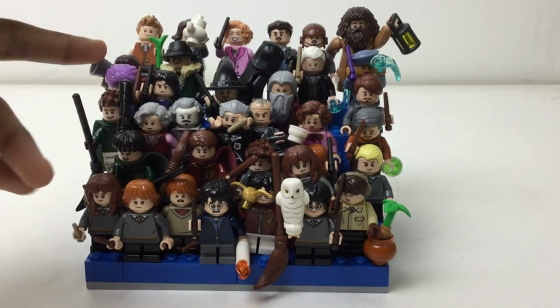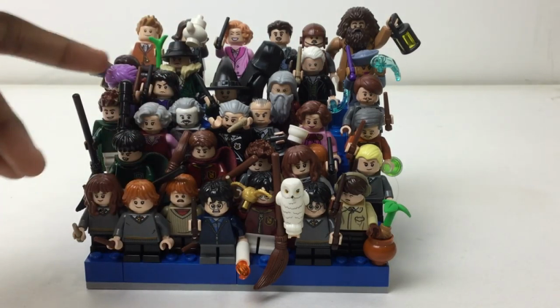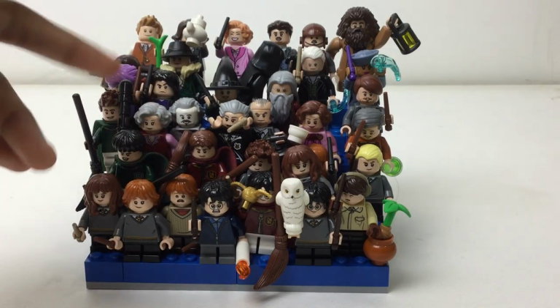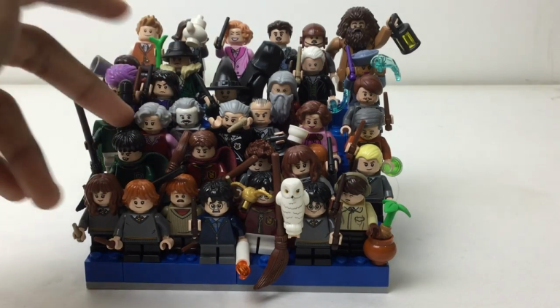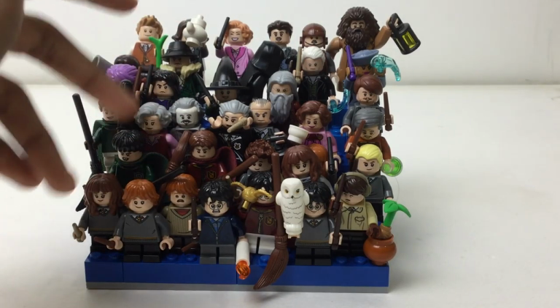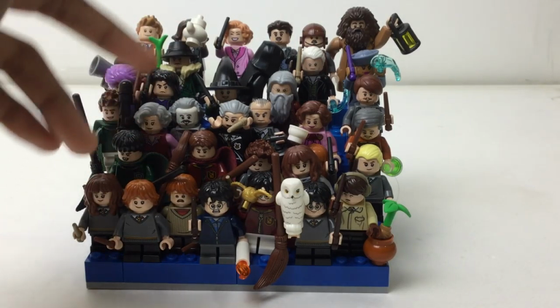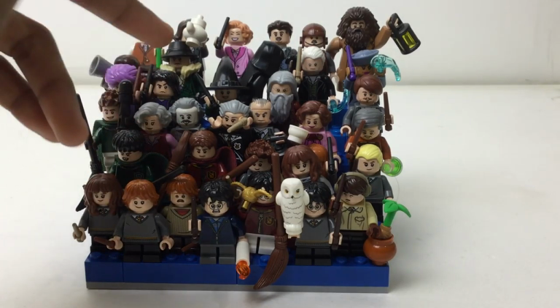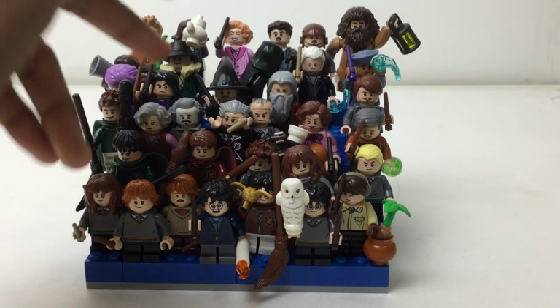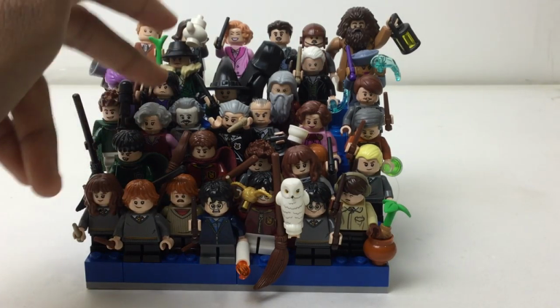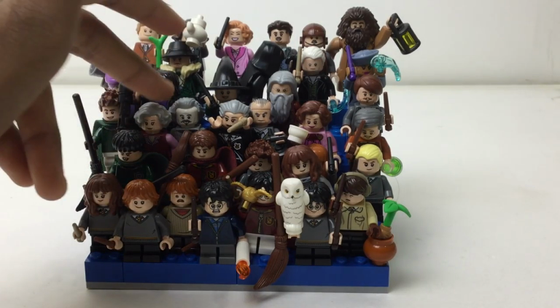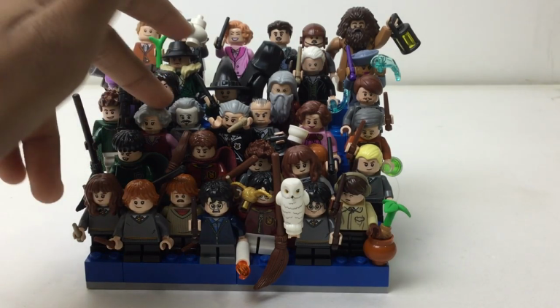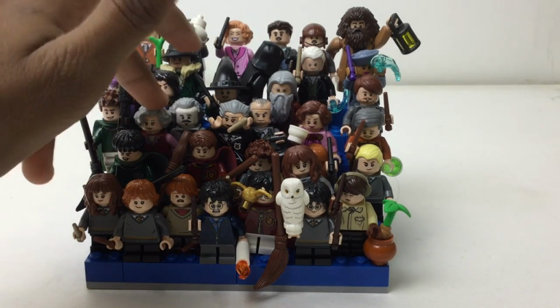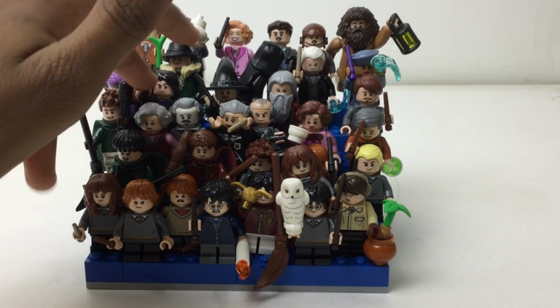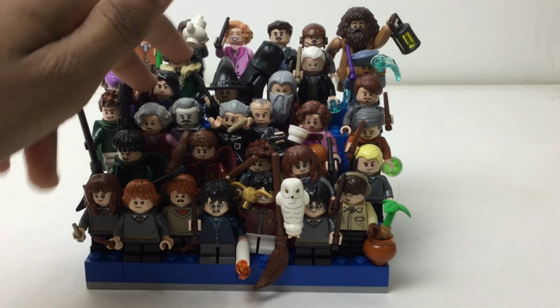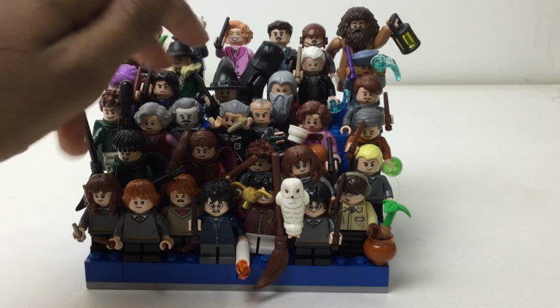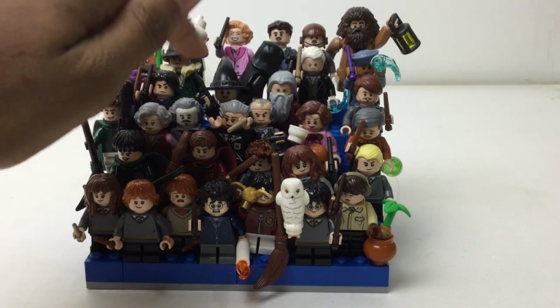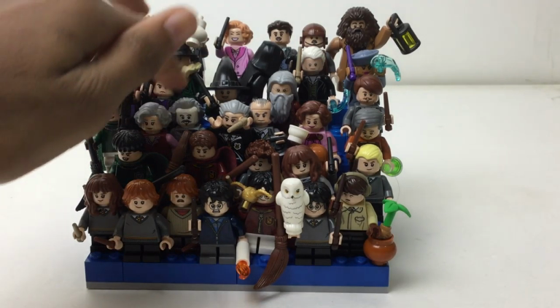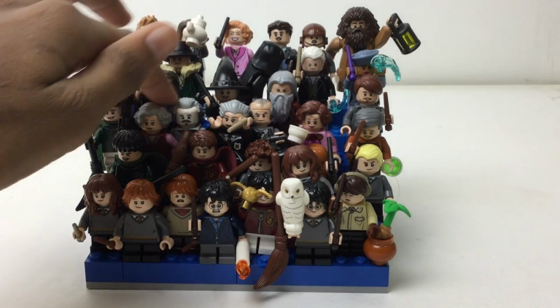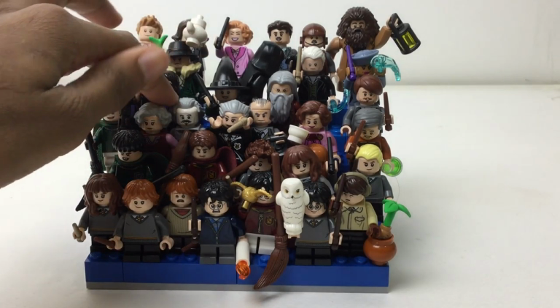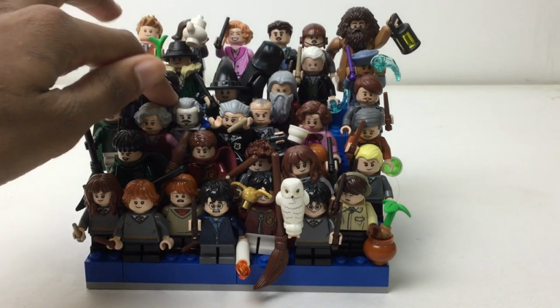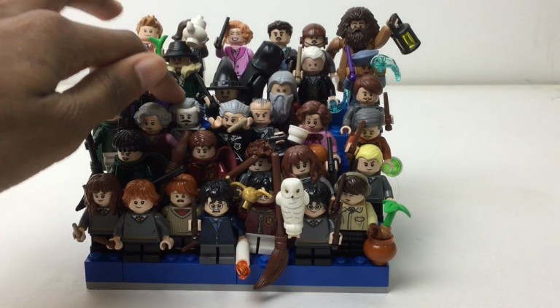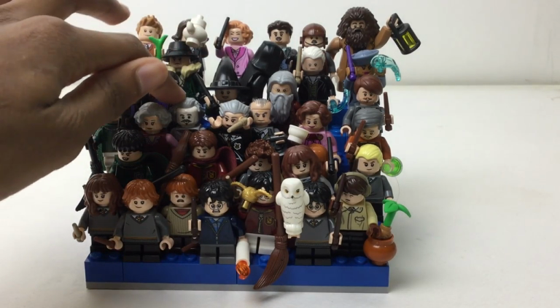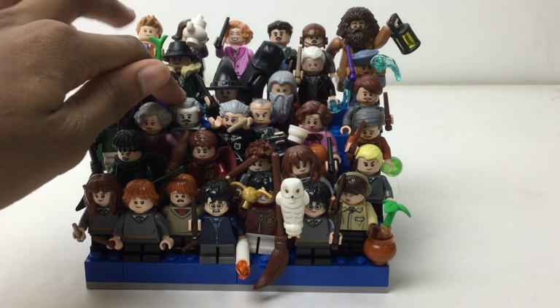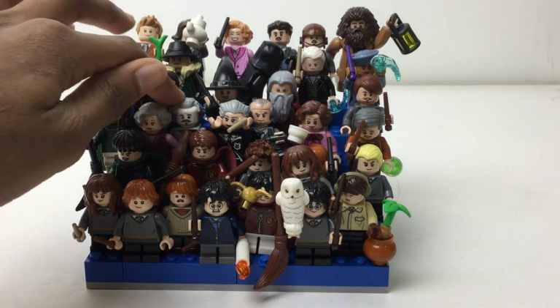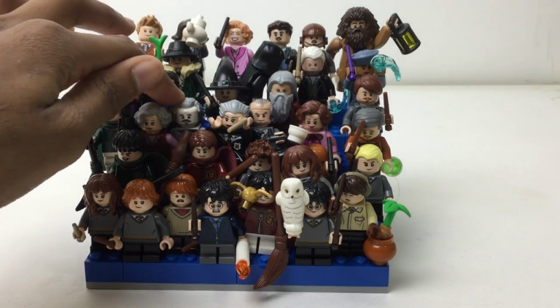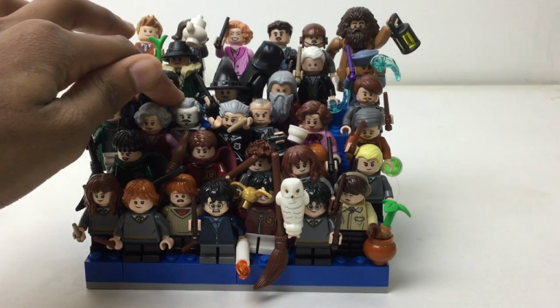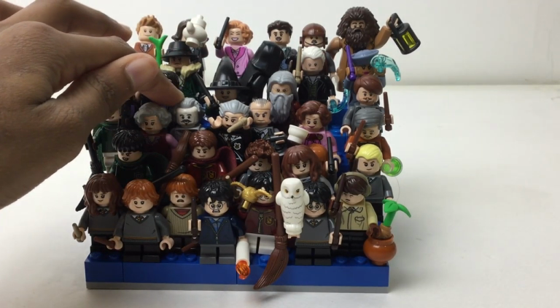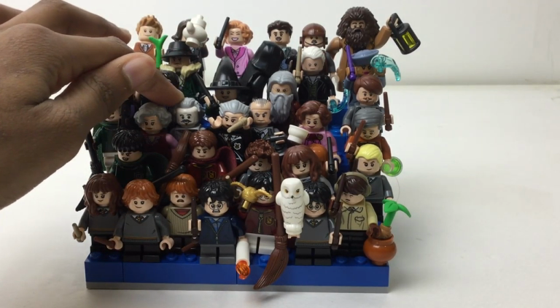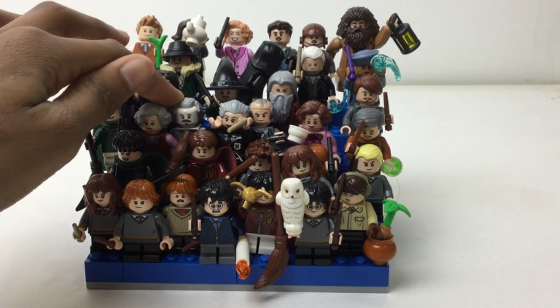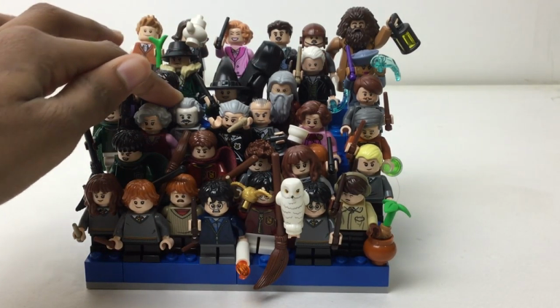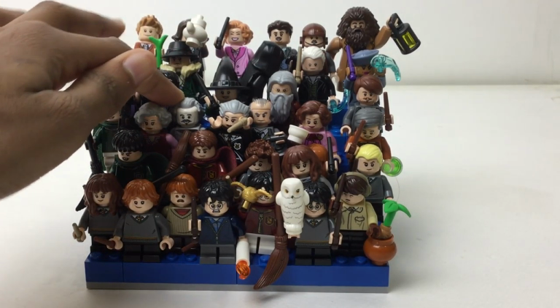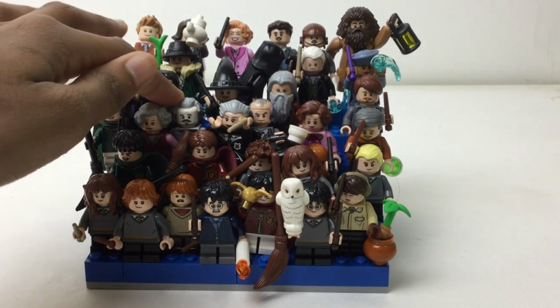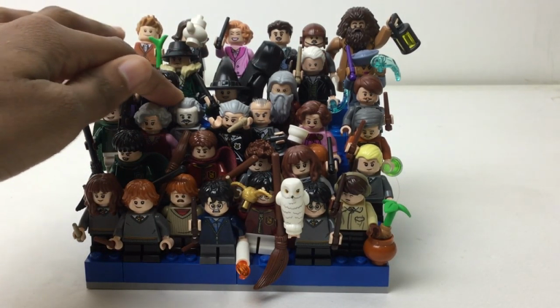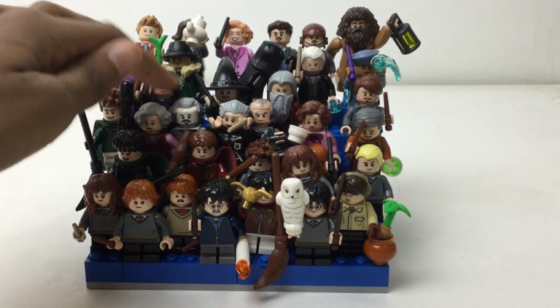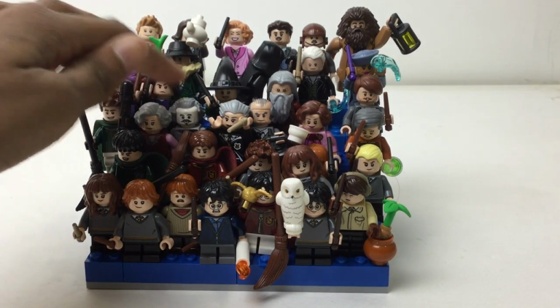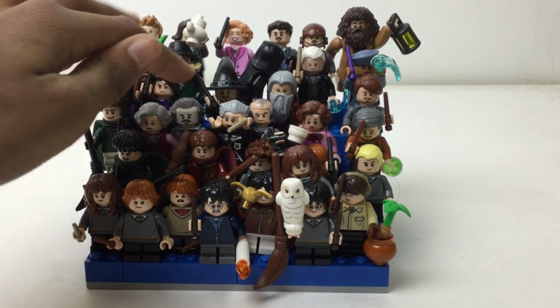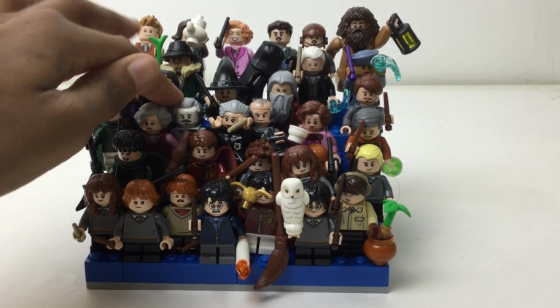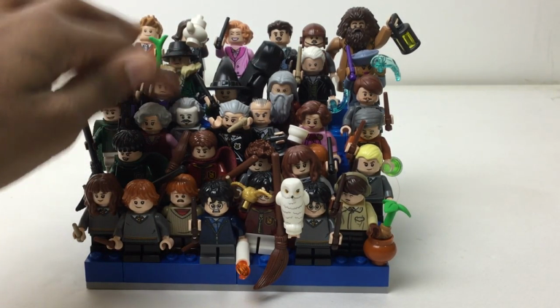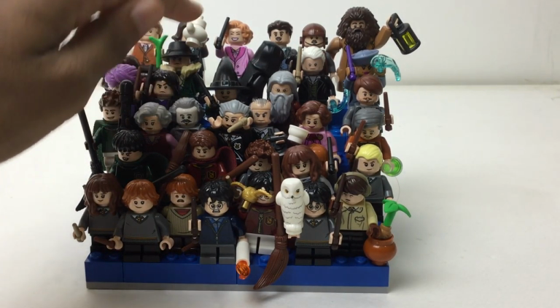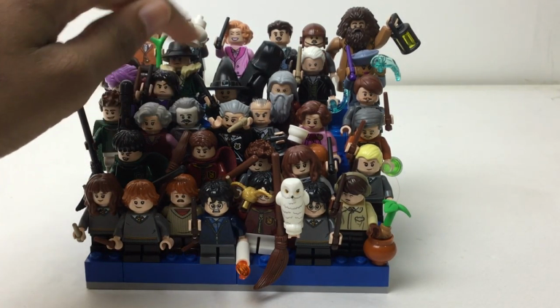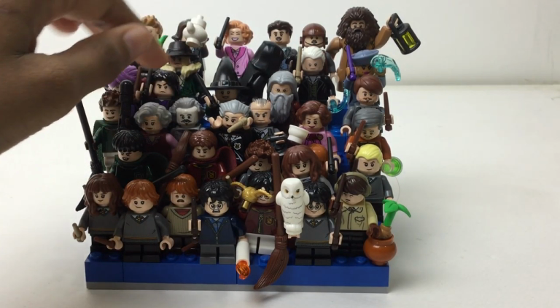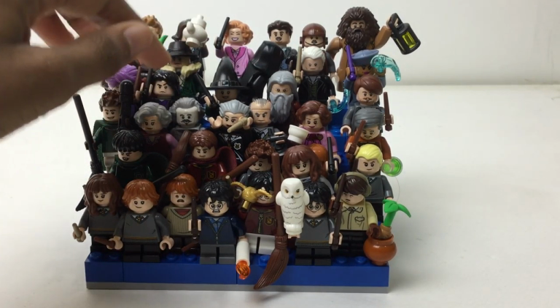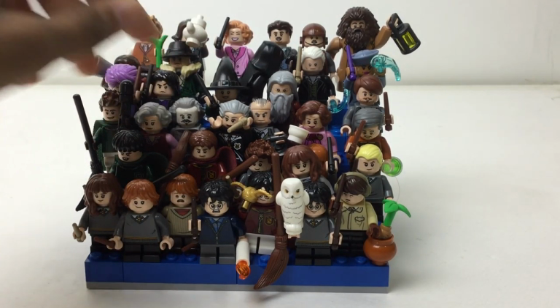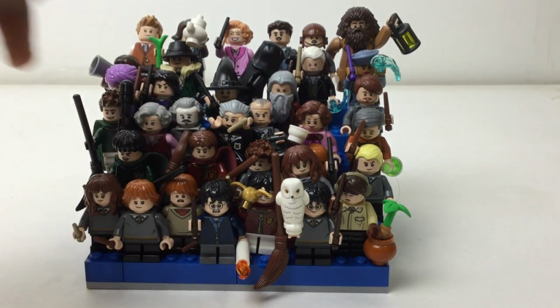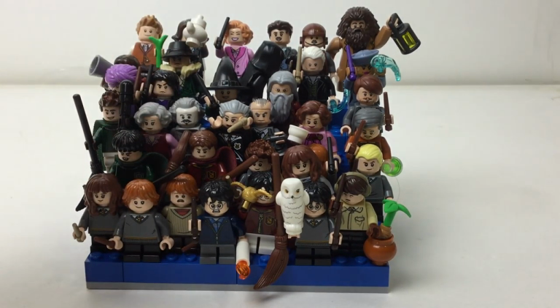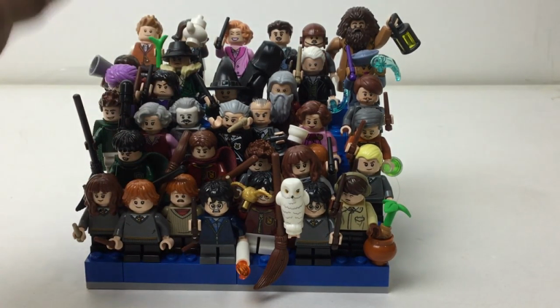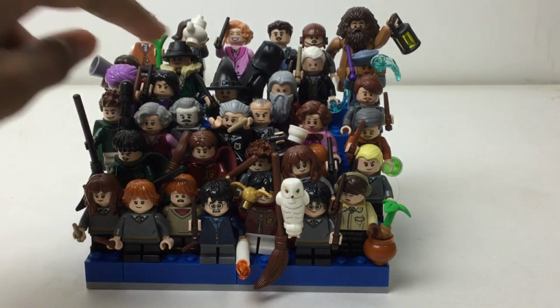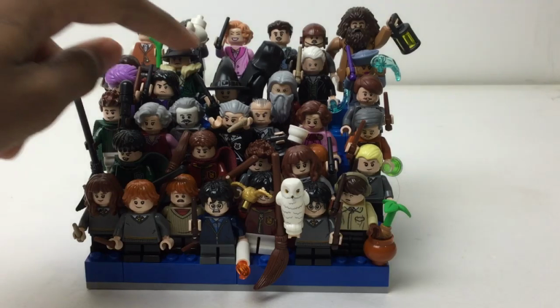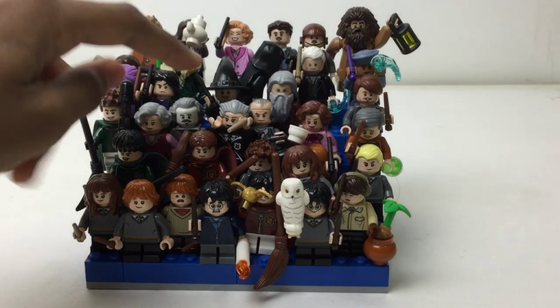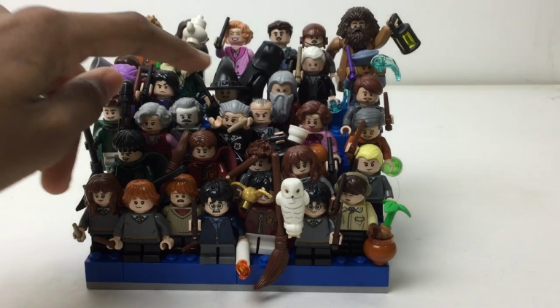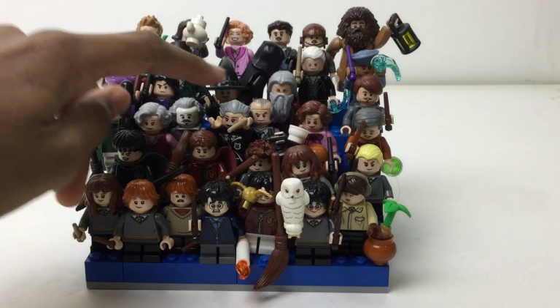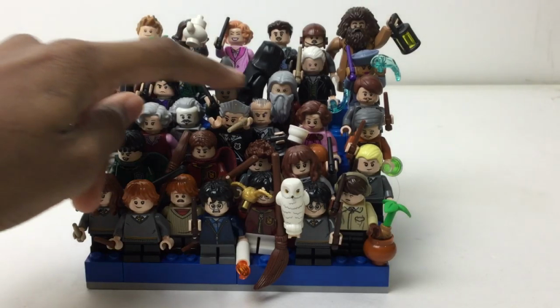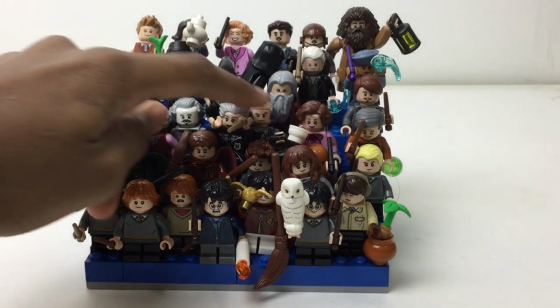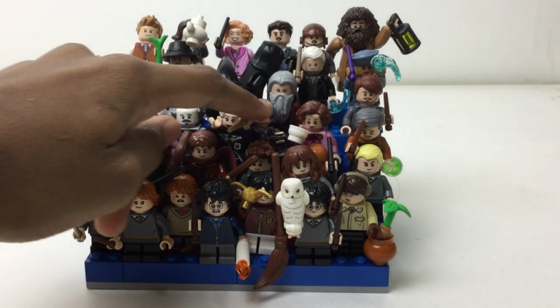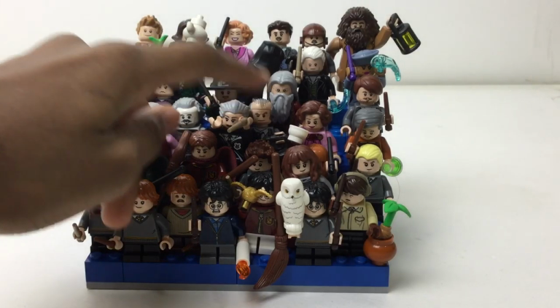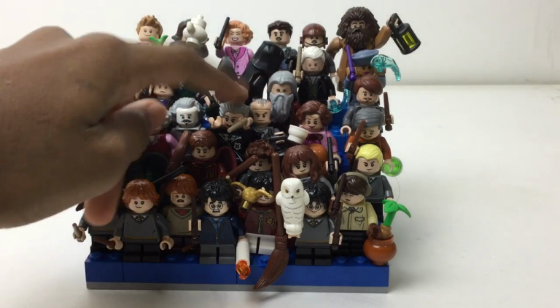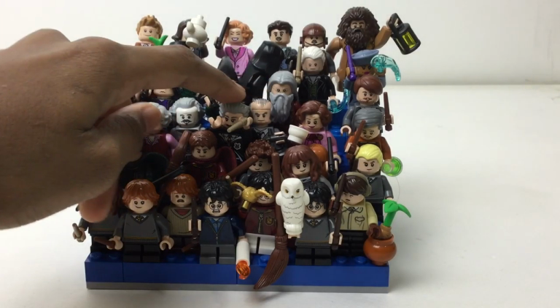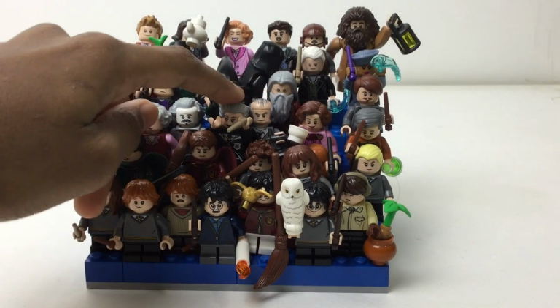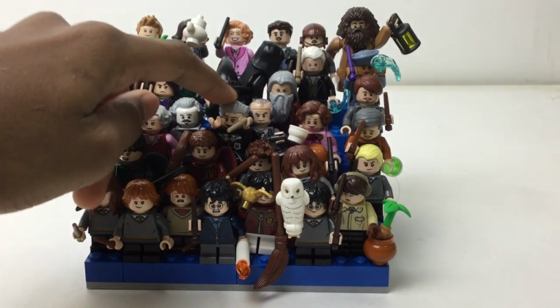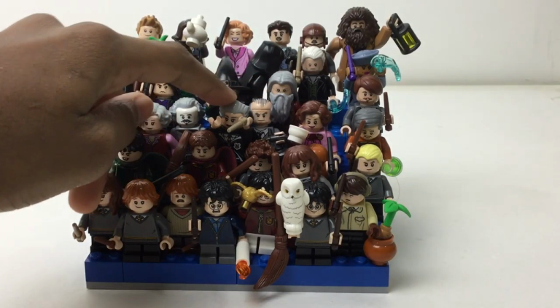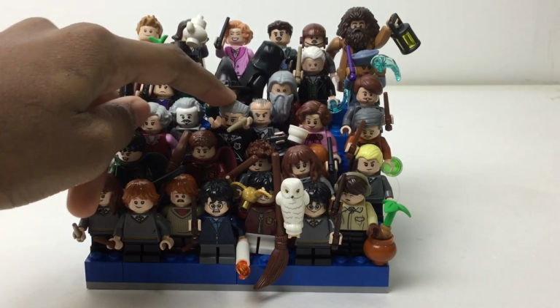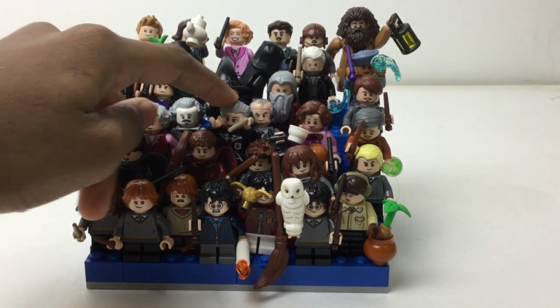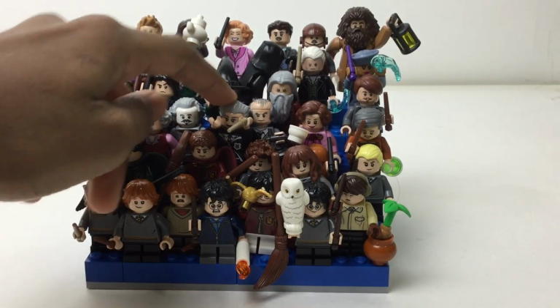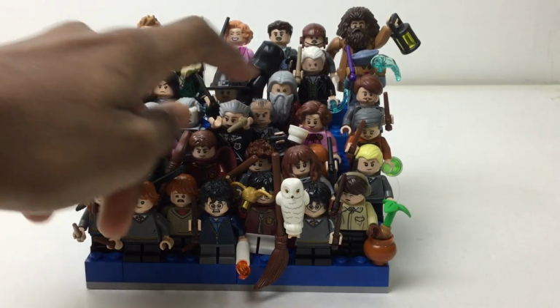Seamus — or however you want to say it — two Quidditch players: Oliver Wood and a Slytherin one, another Slytherin one, the trolley witch, and Nearly Headless Nick right here.